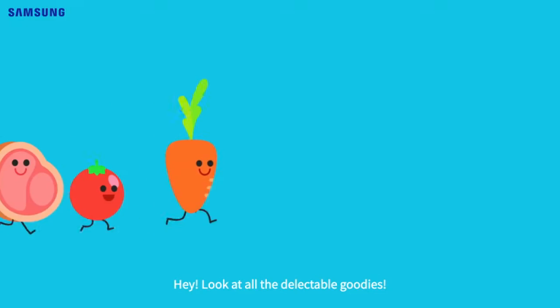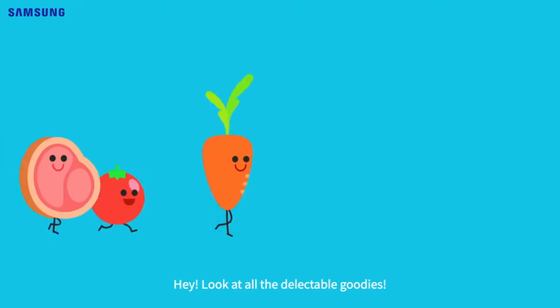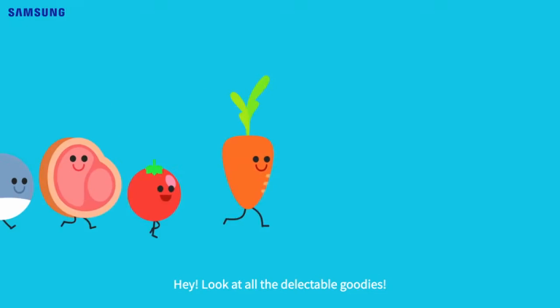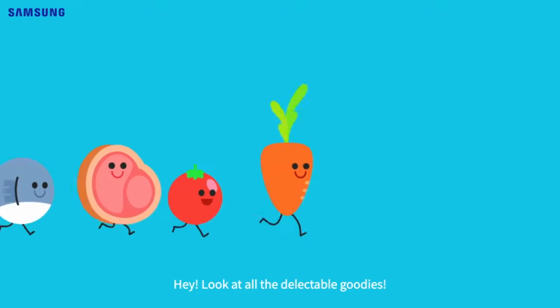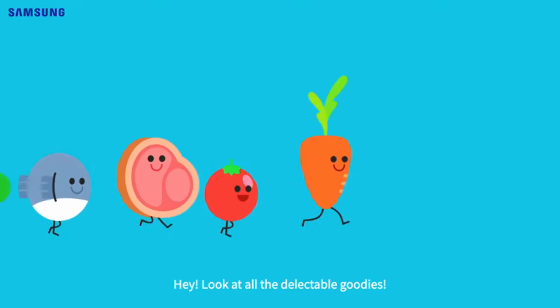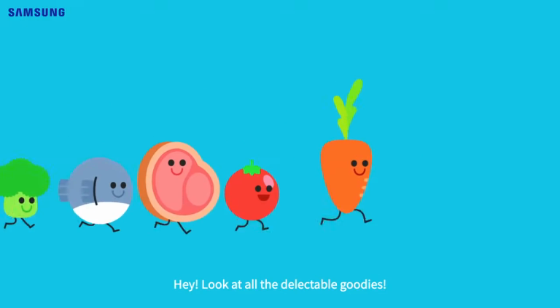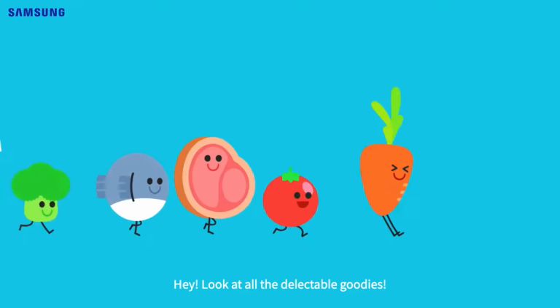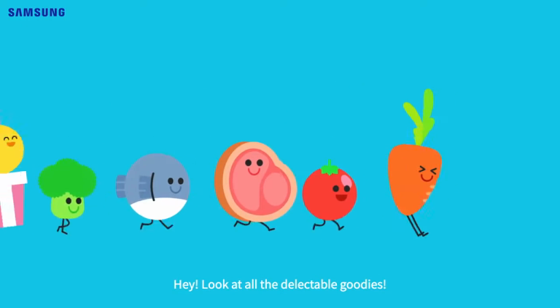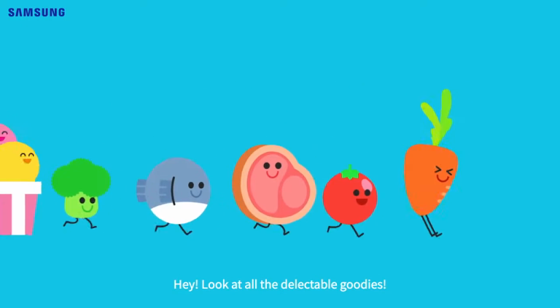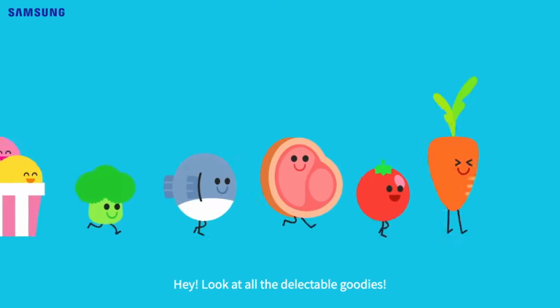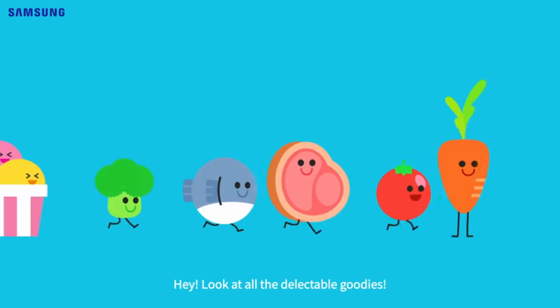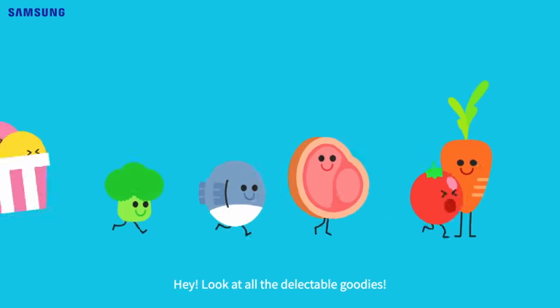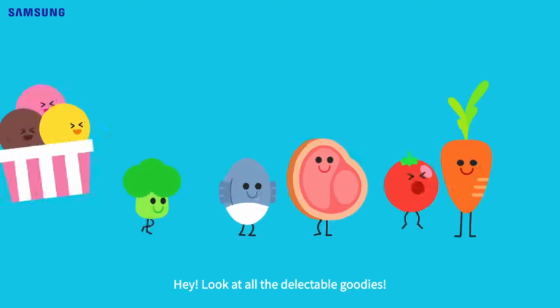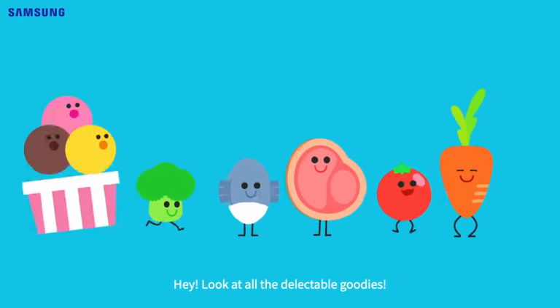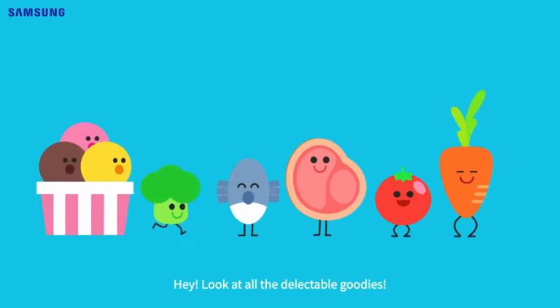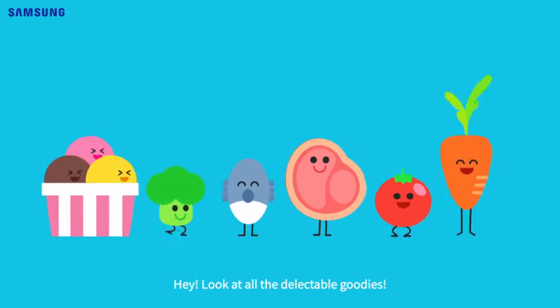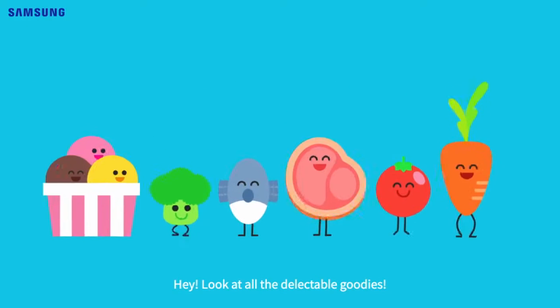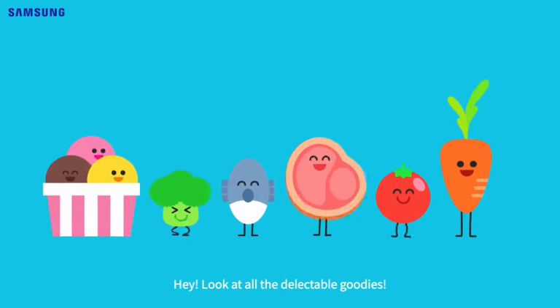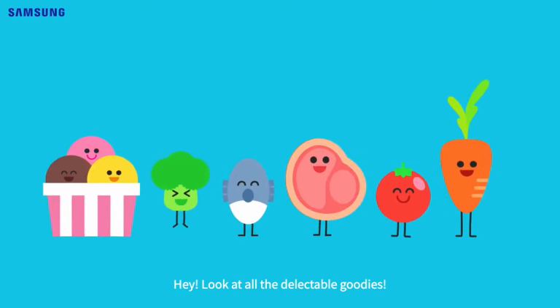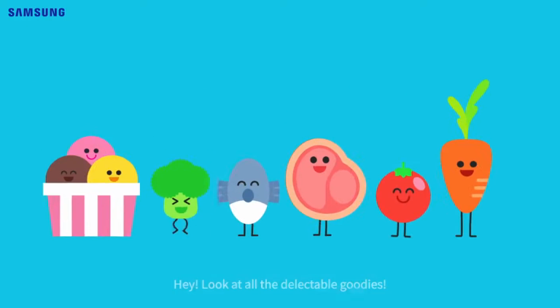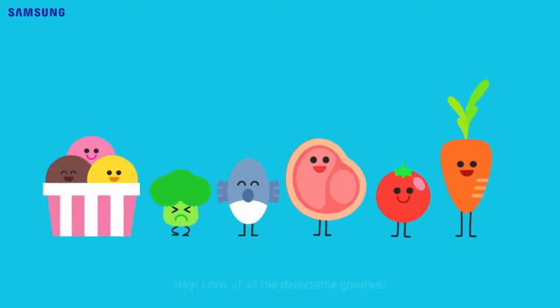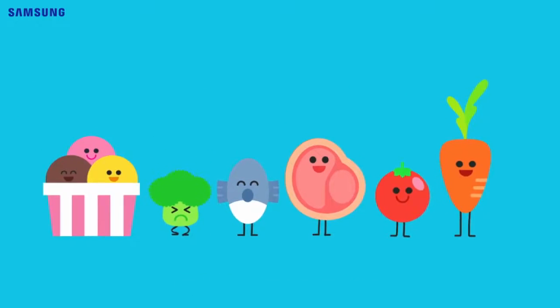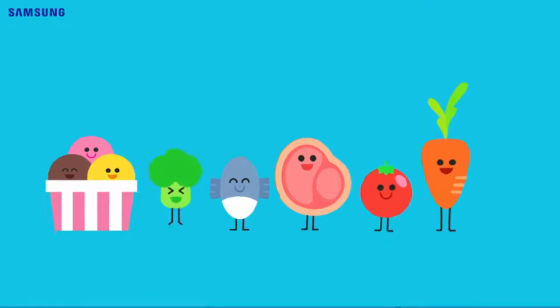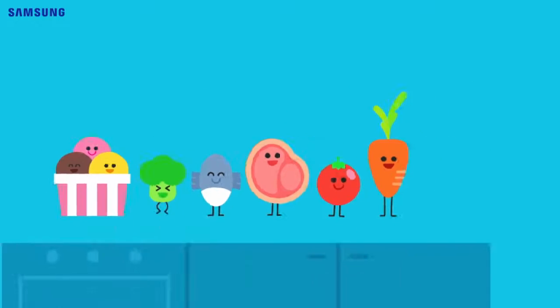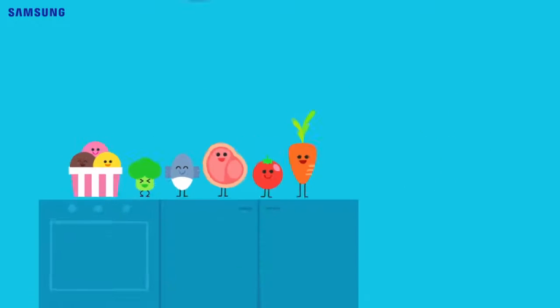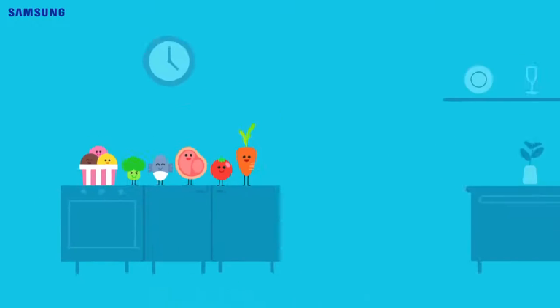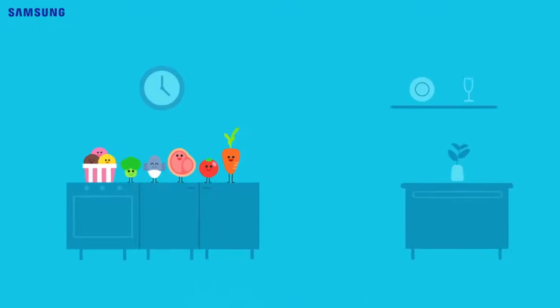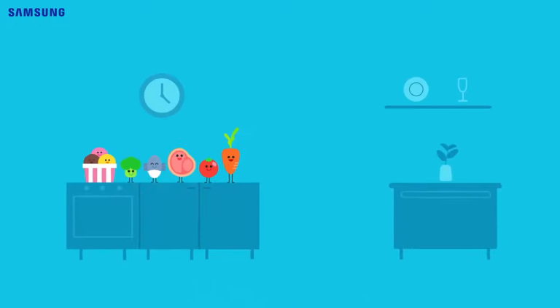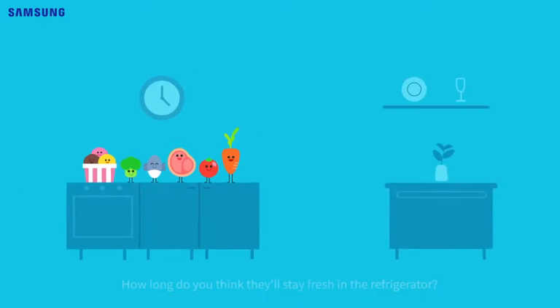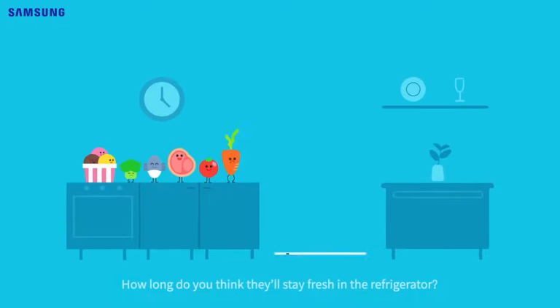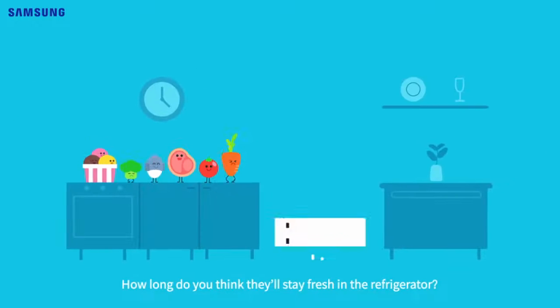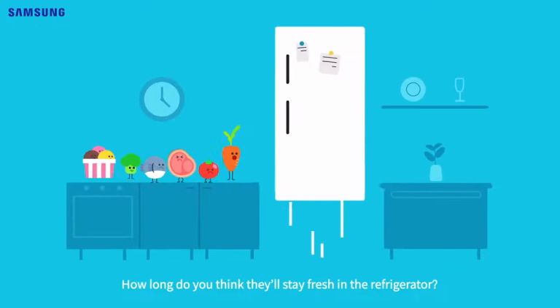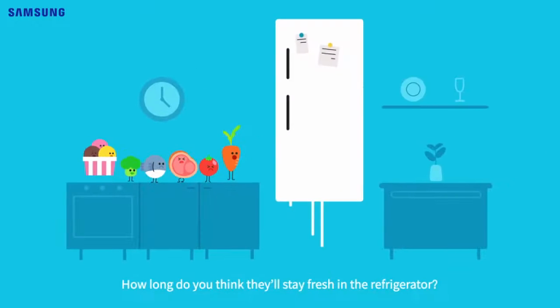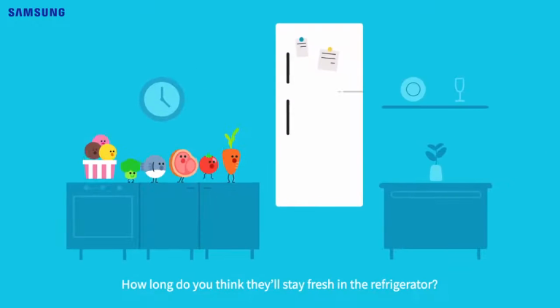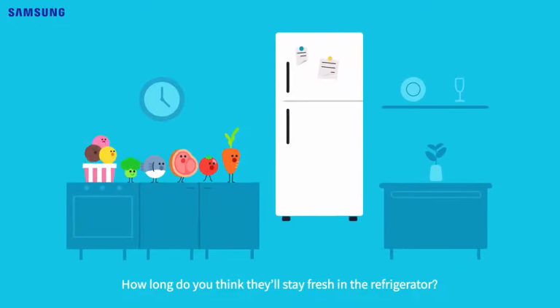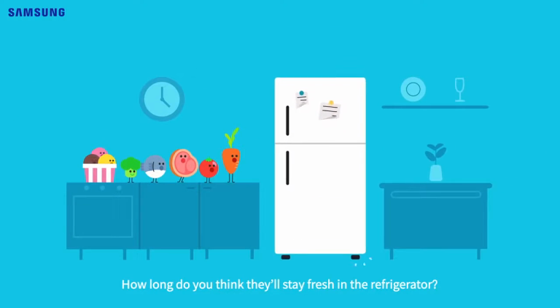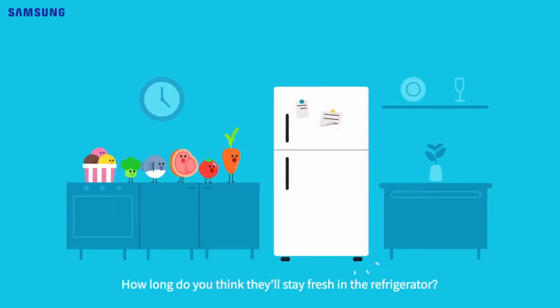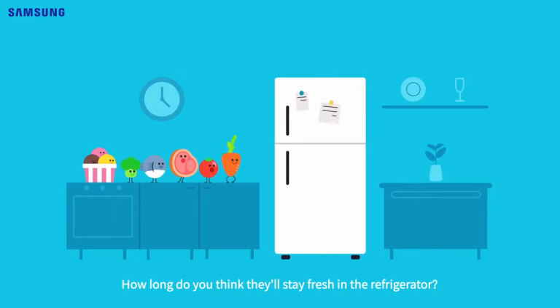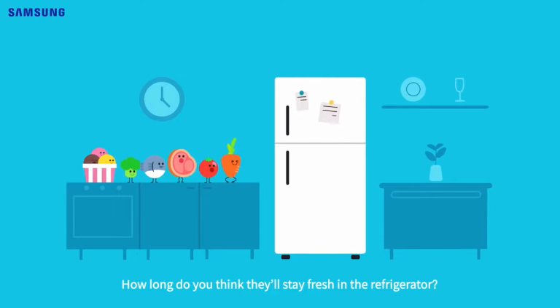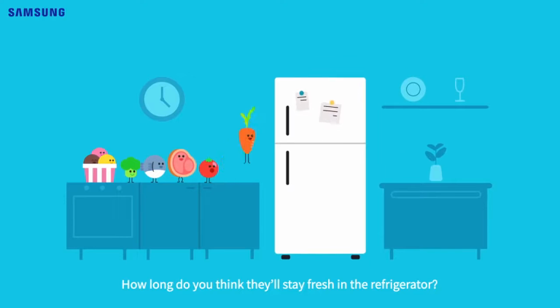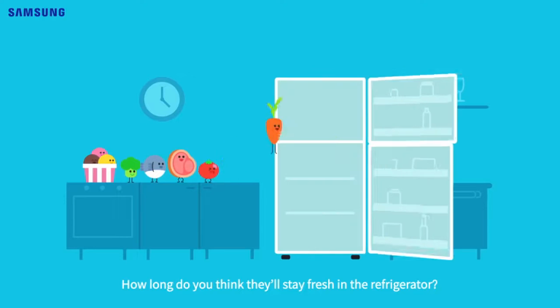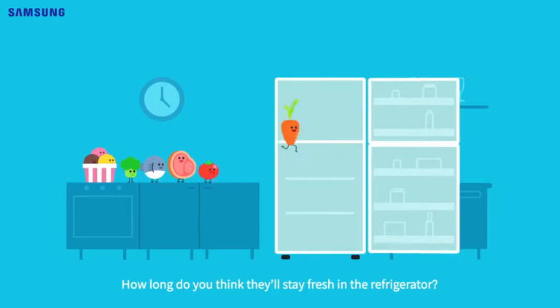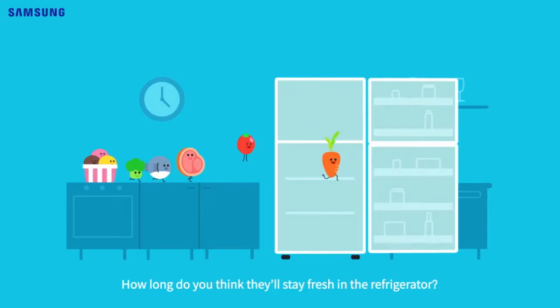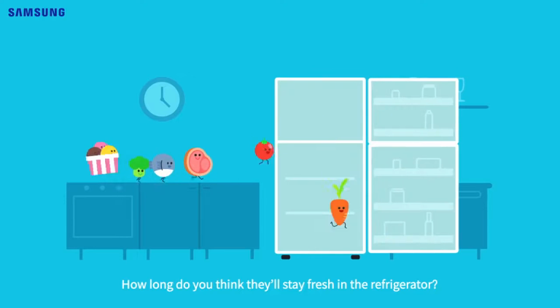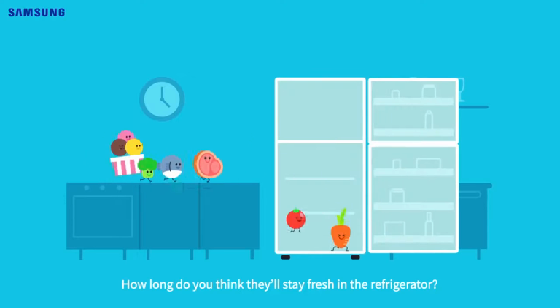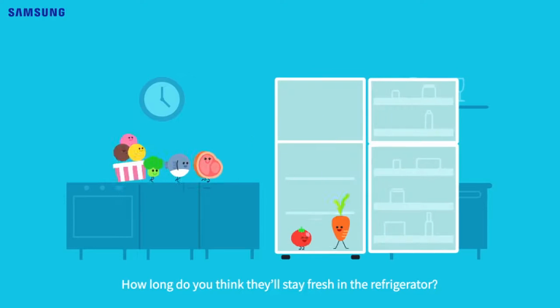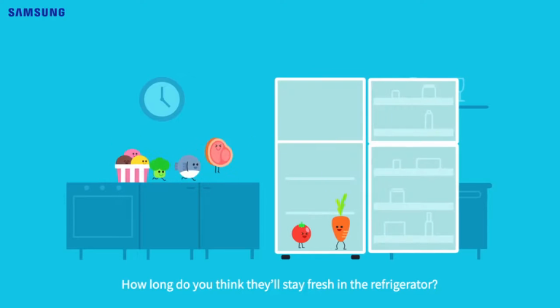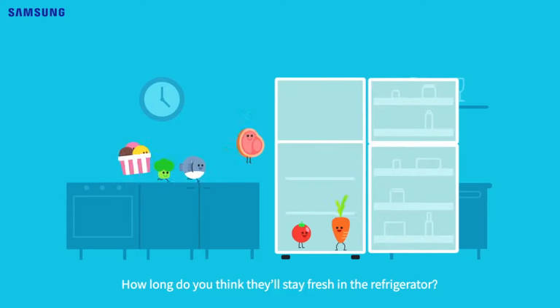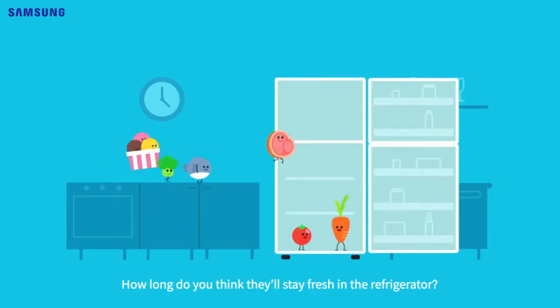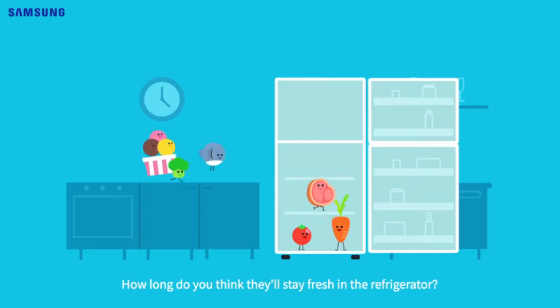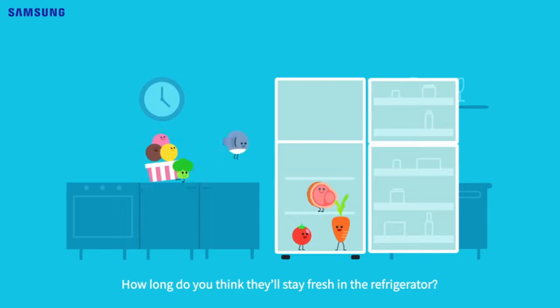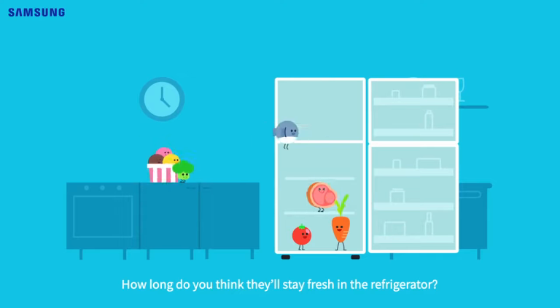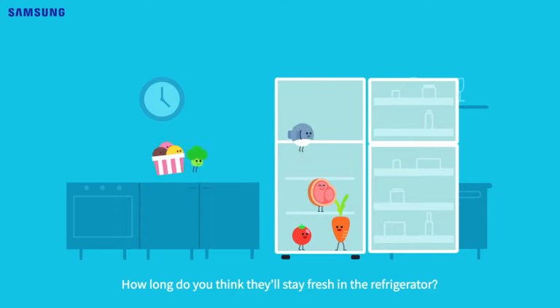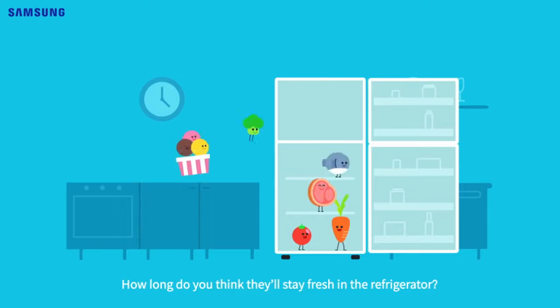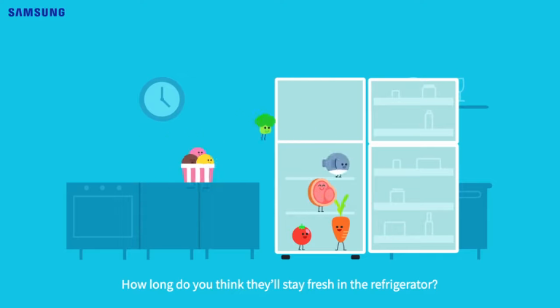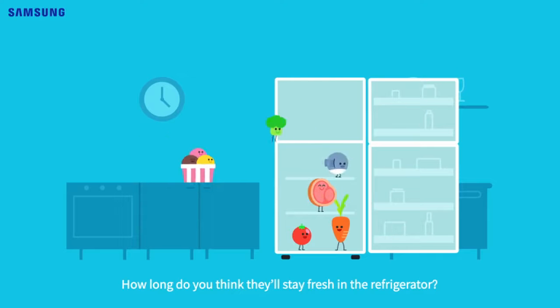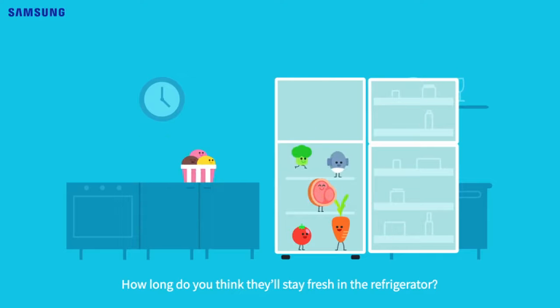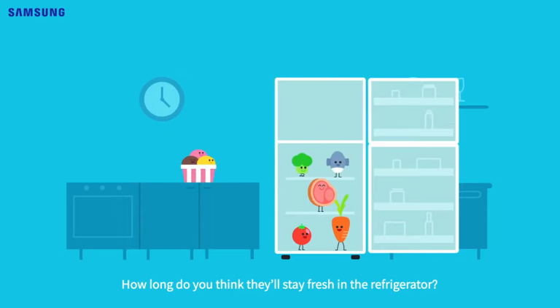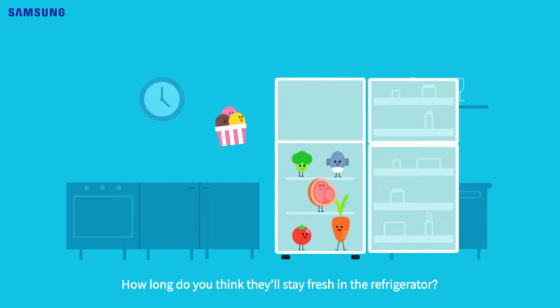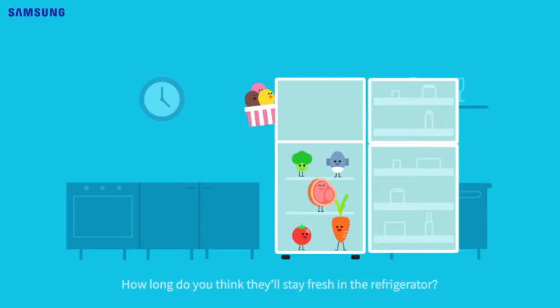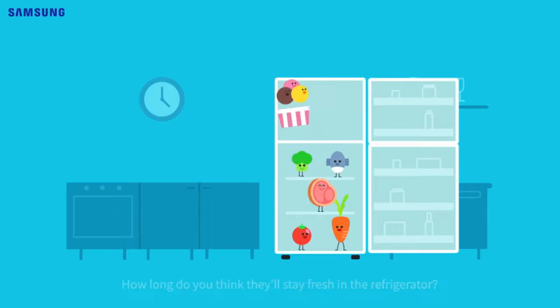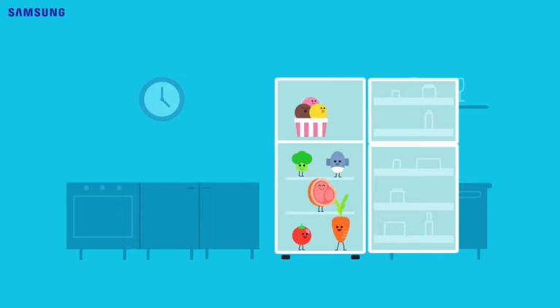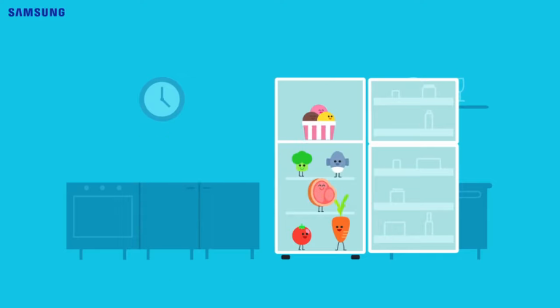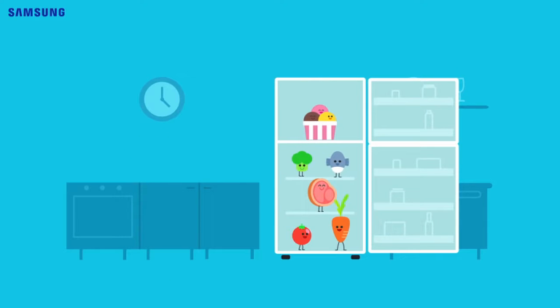Hey, look at all the delectable goodies. Don't they look so fresh and edible? But how long do you think they'll stay fresh in the refrigerator?